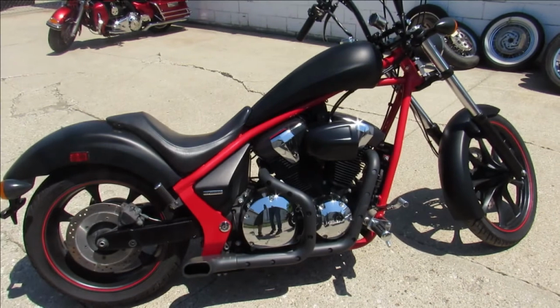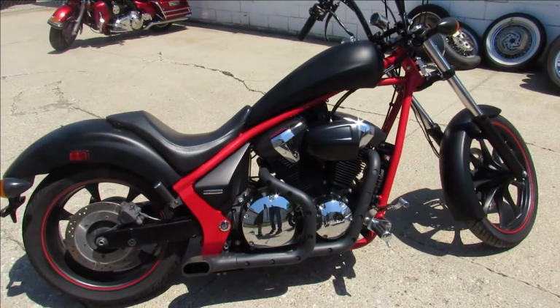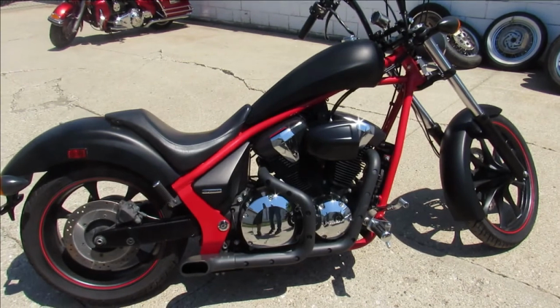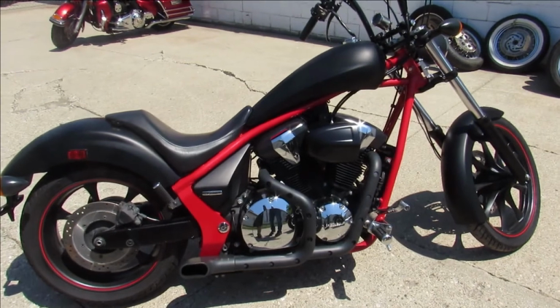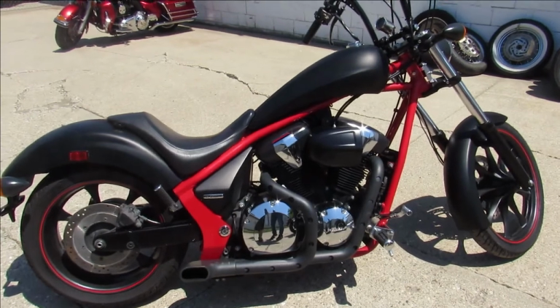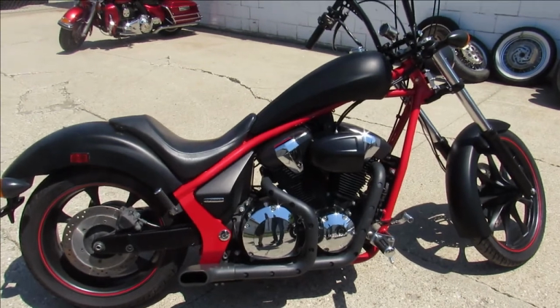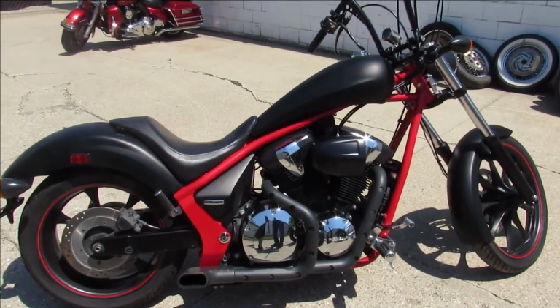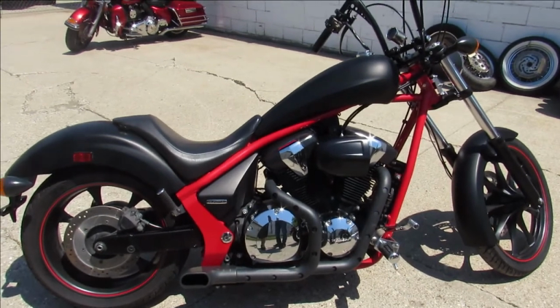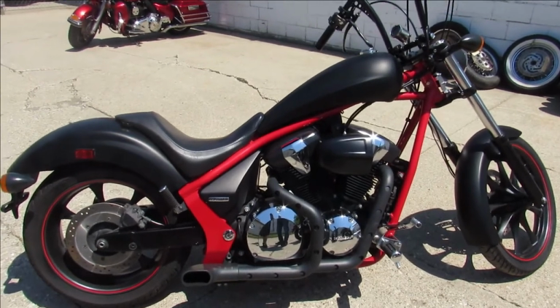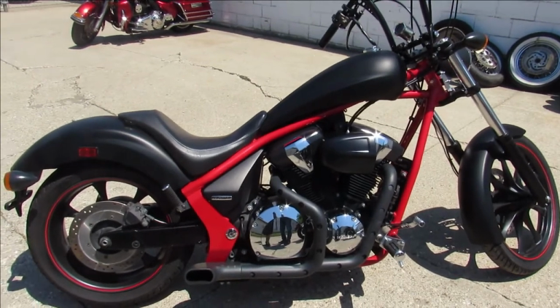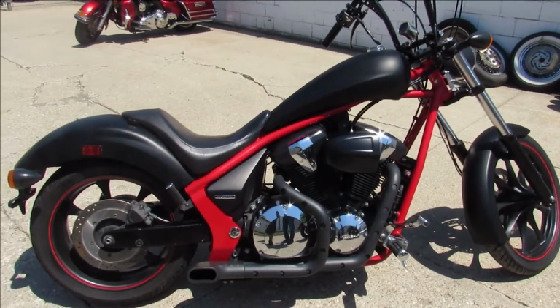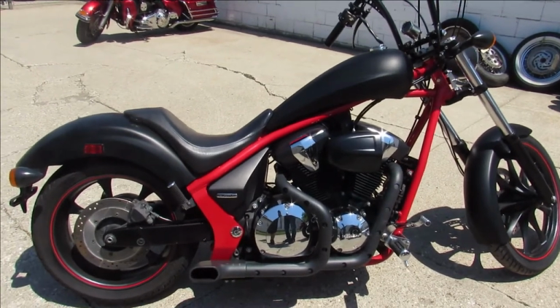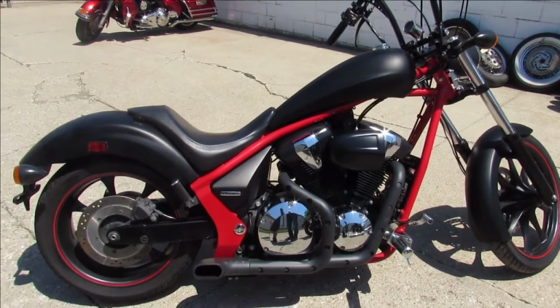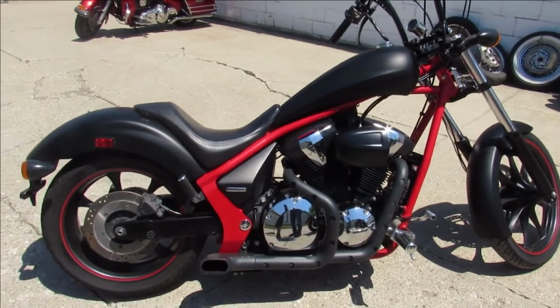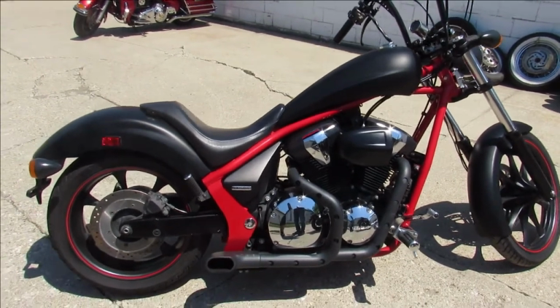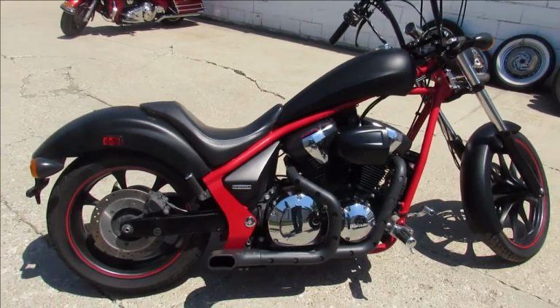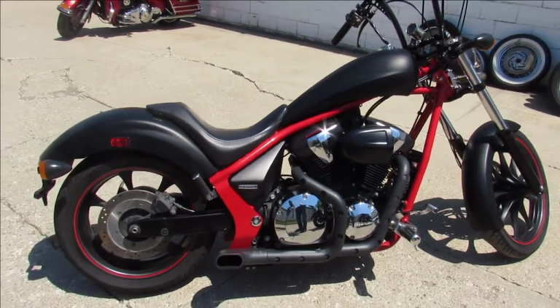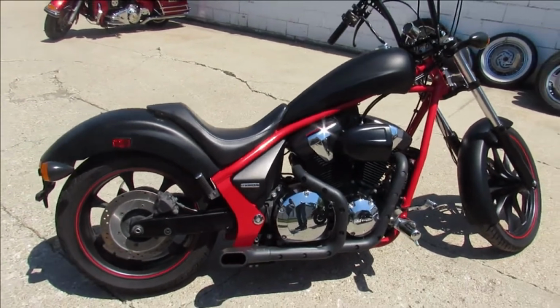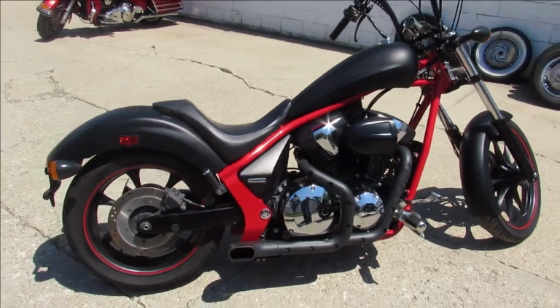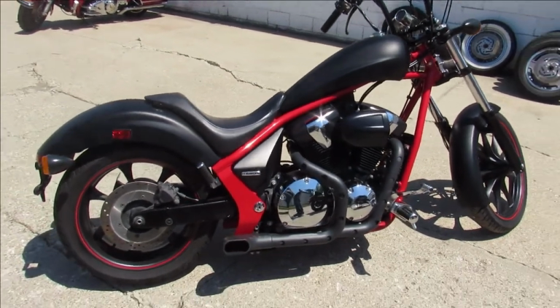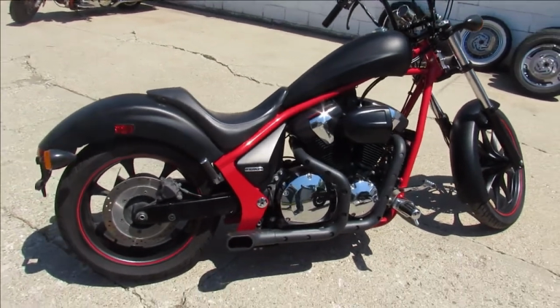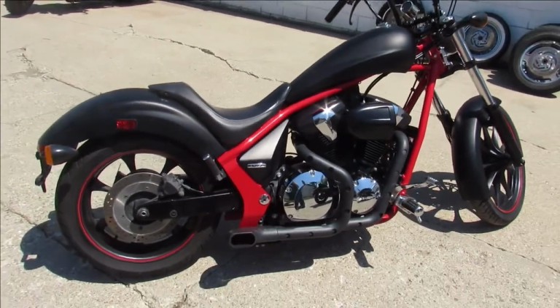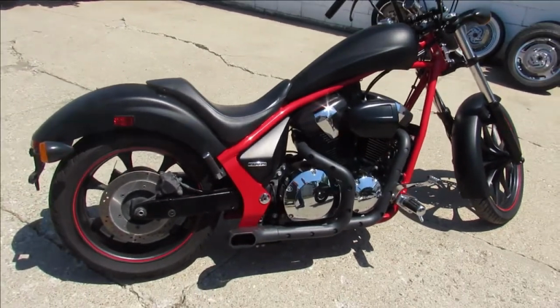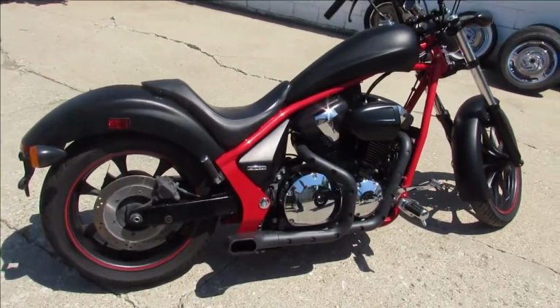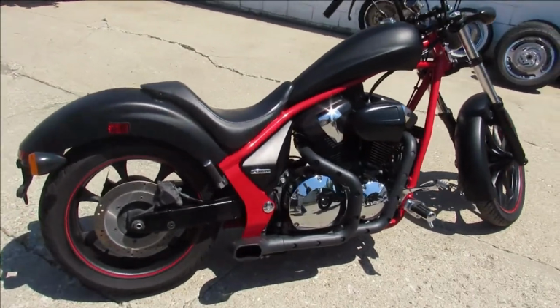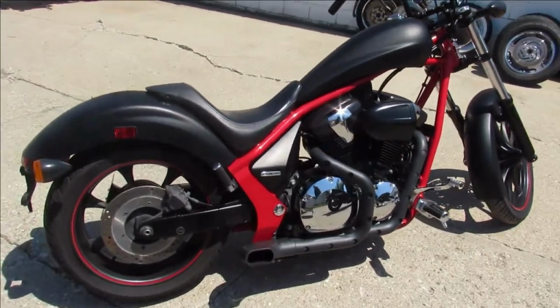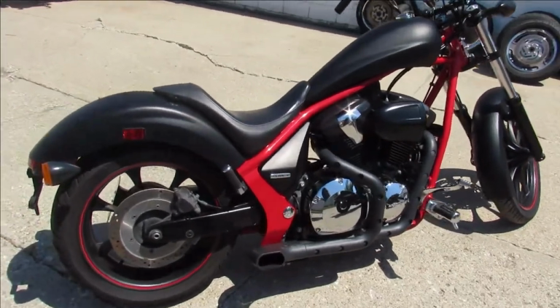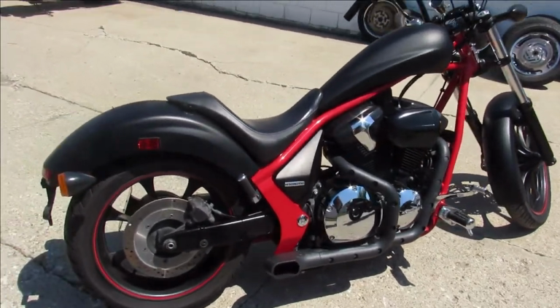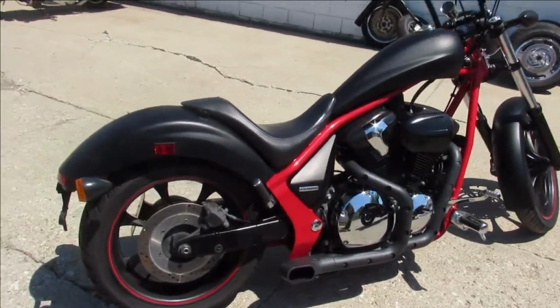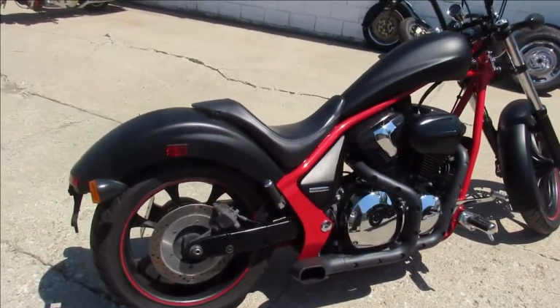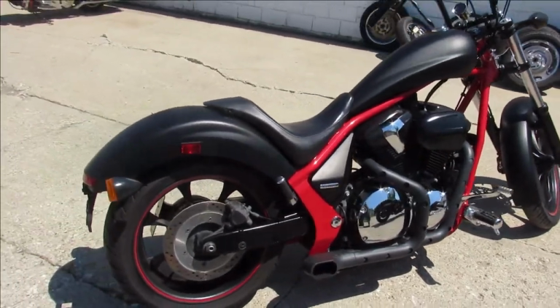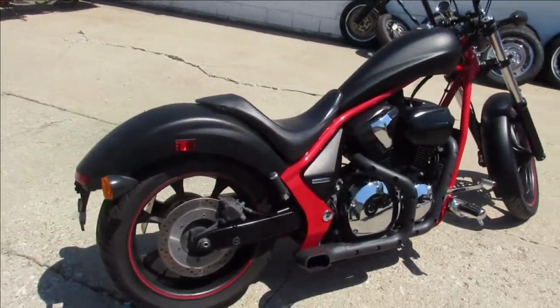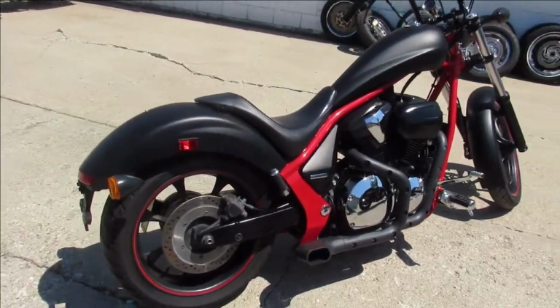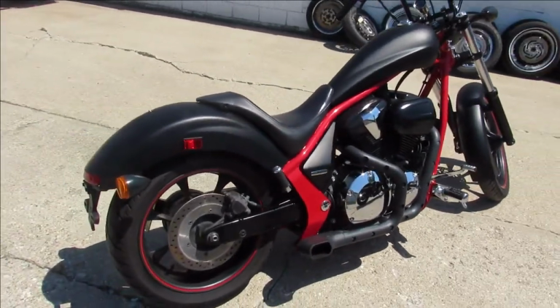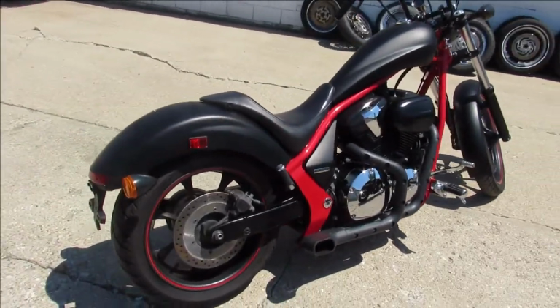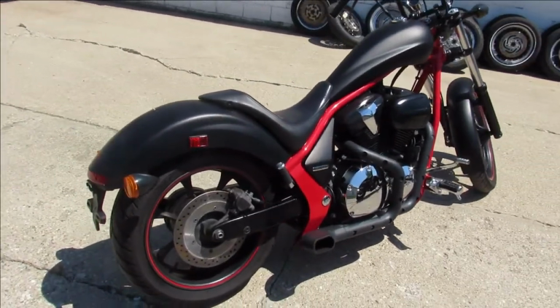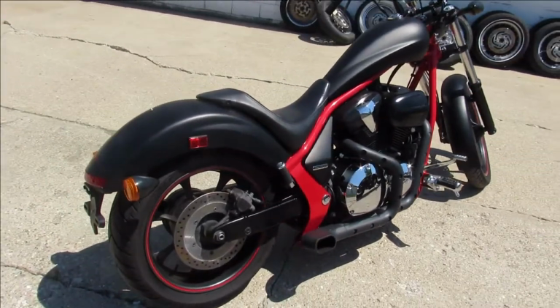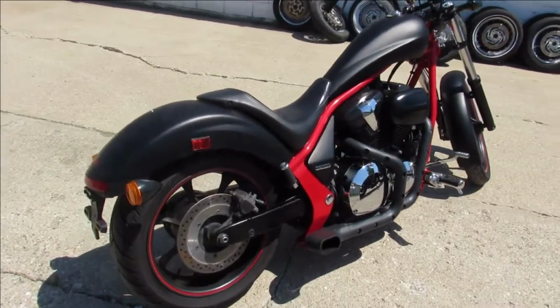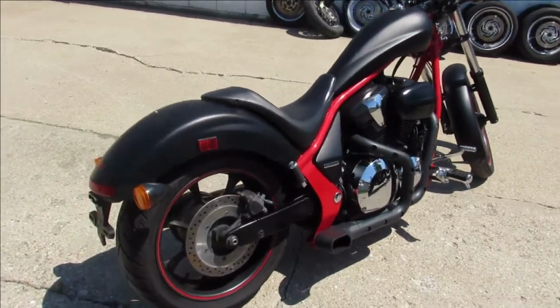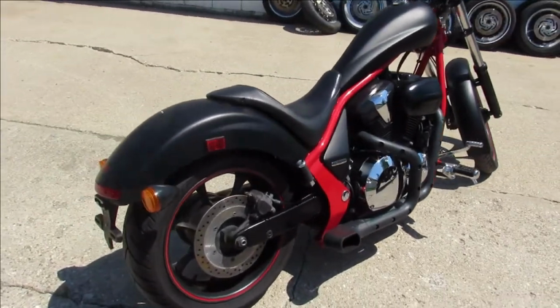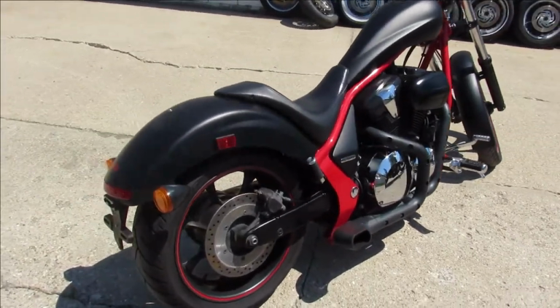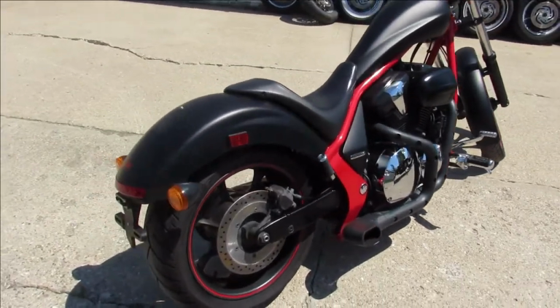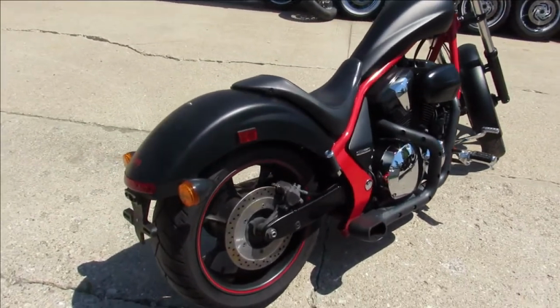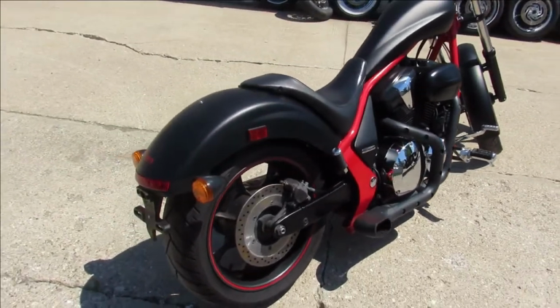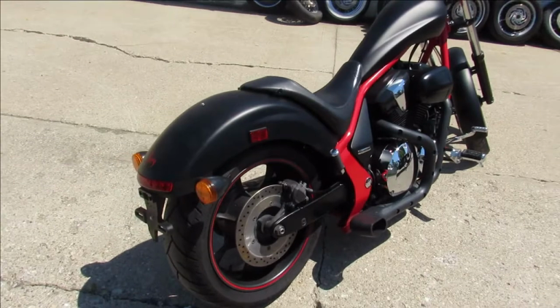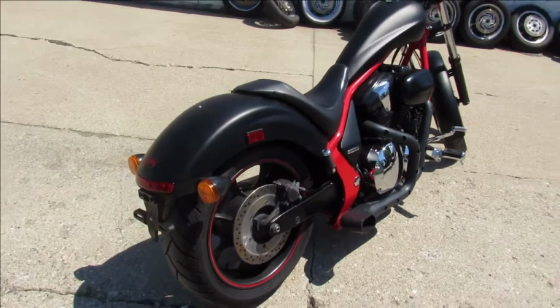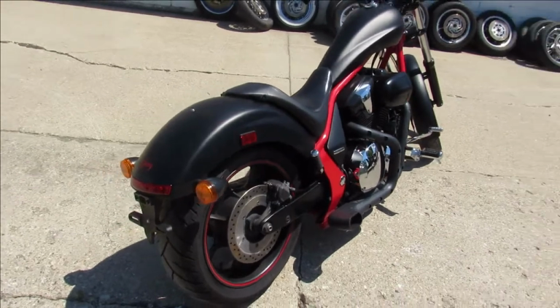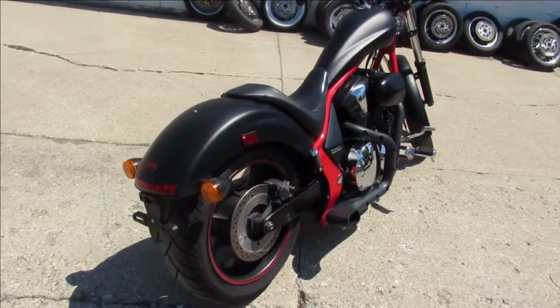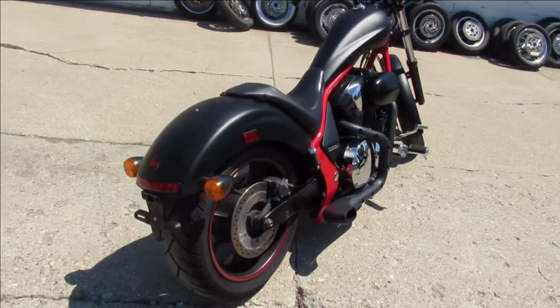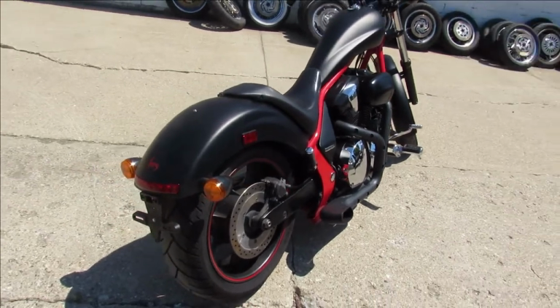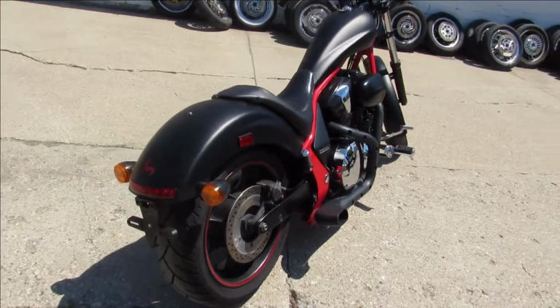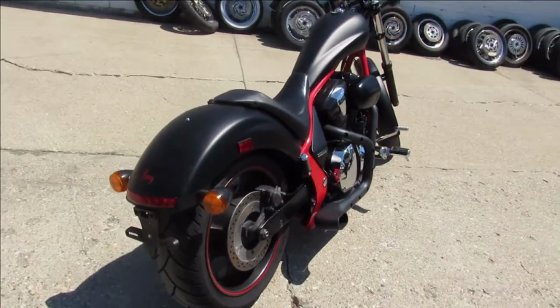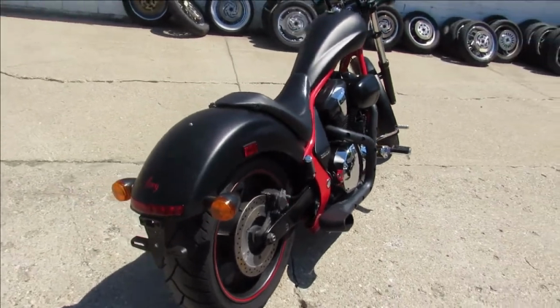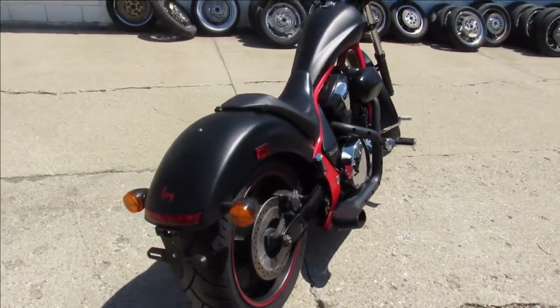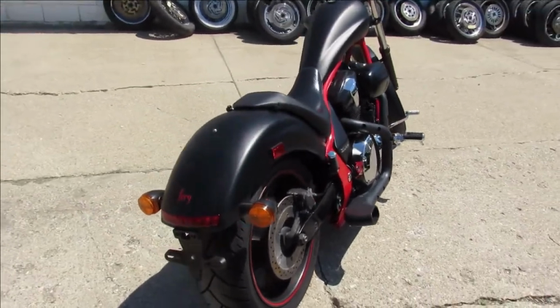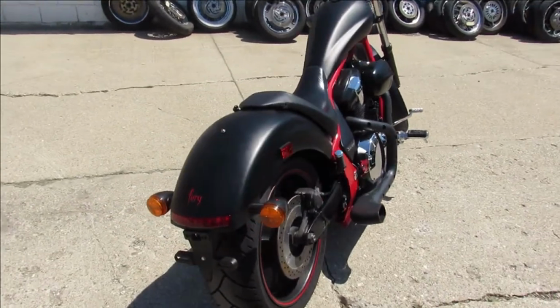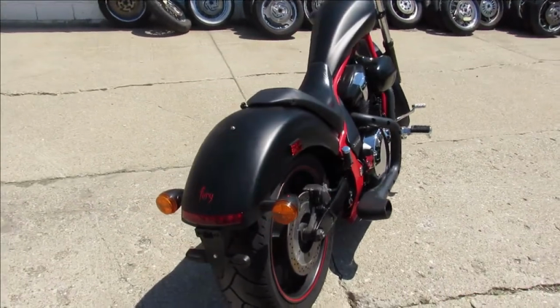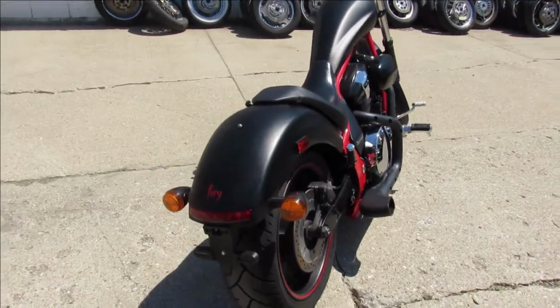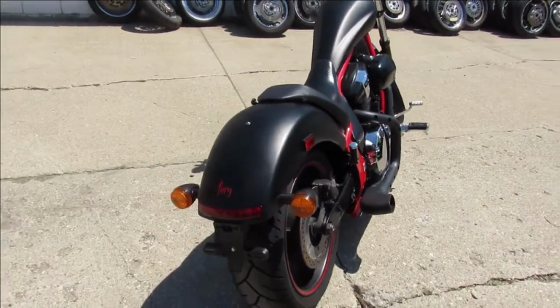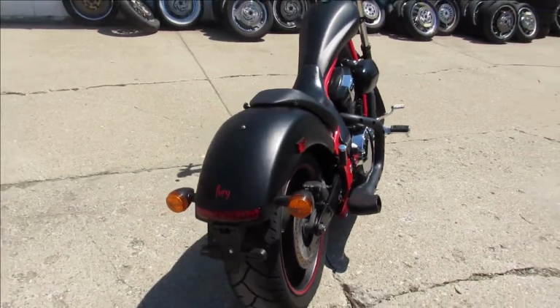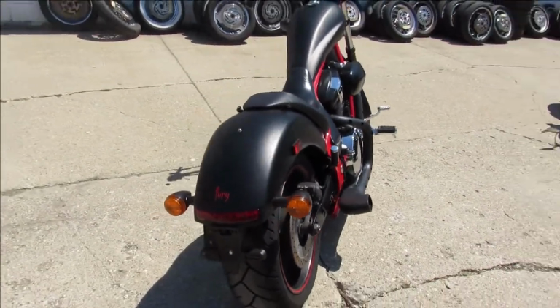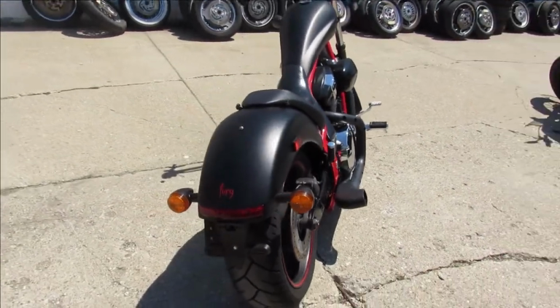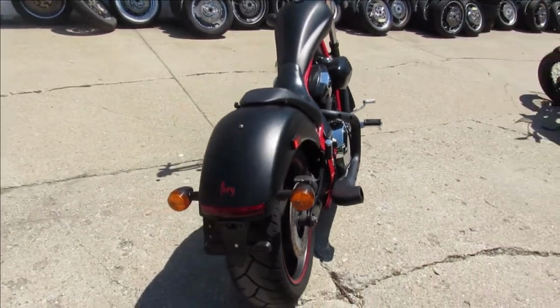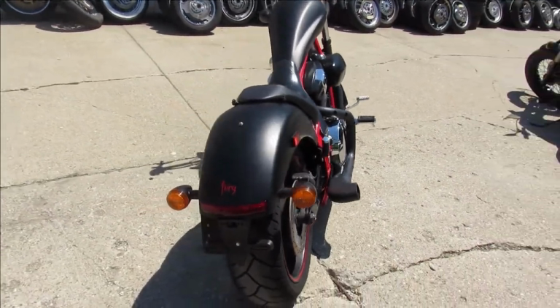Anybody looking for a cool bike, we got it here at Approval Power Sports. We've got over 300 used bikes, guaranteed financing, out-of-state financing, nationwide shipping.